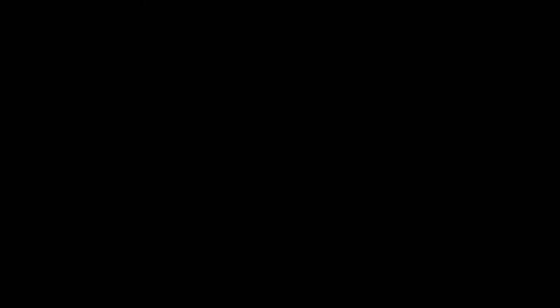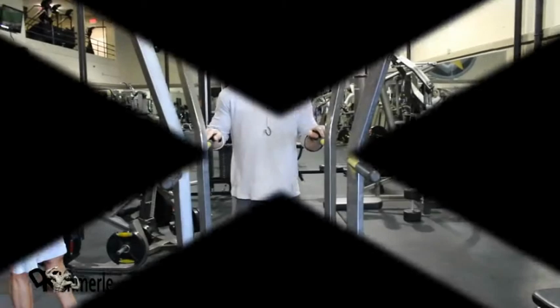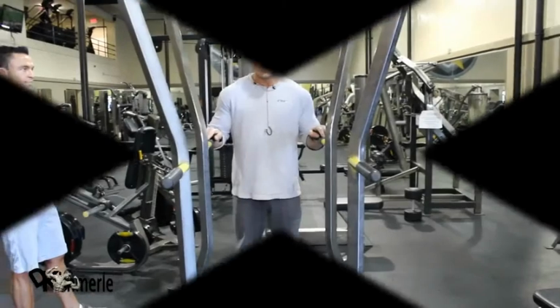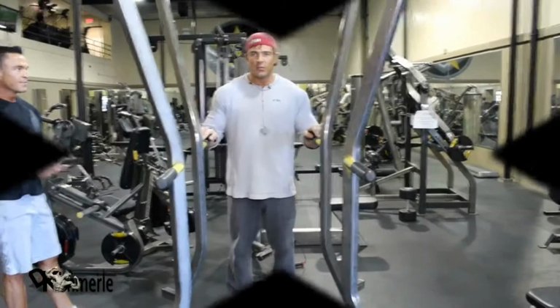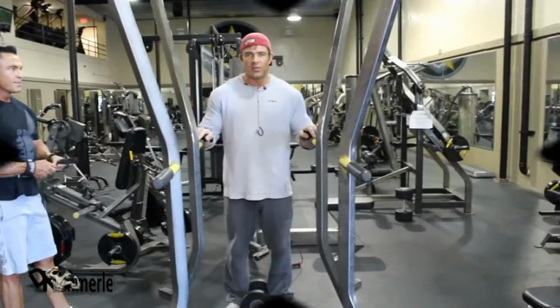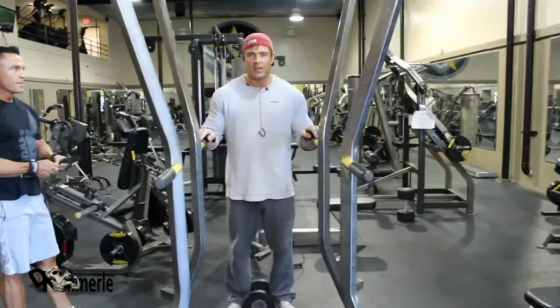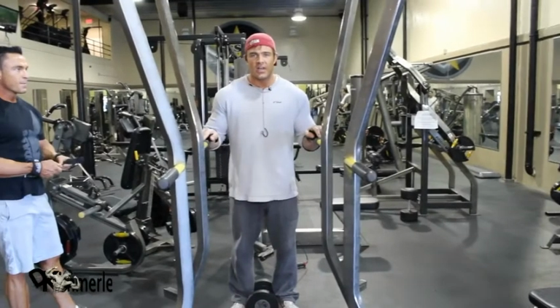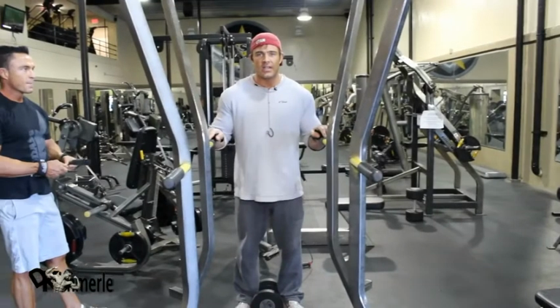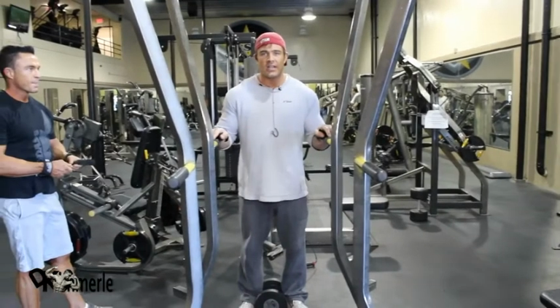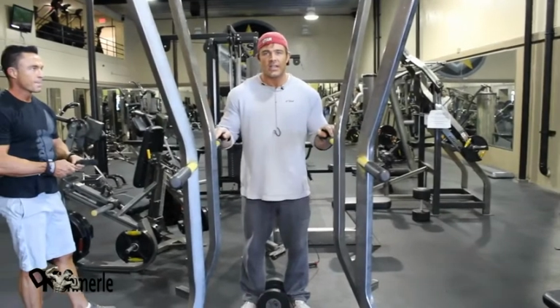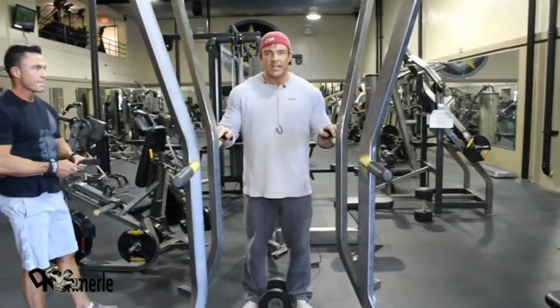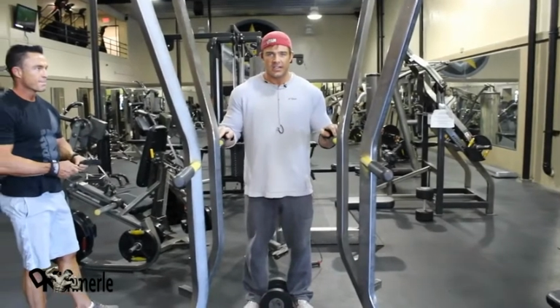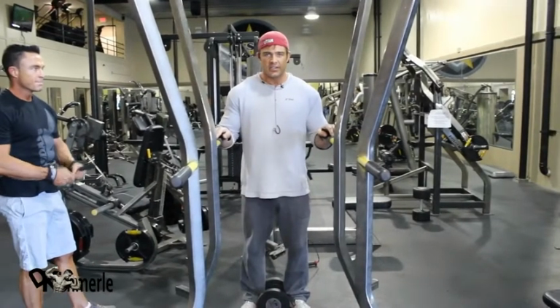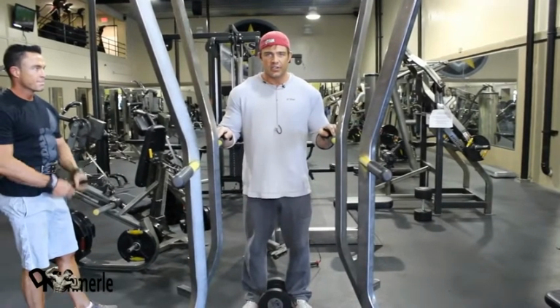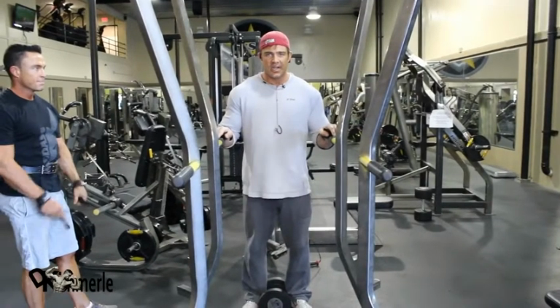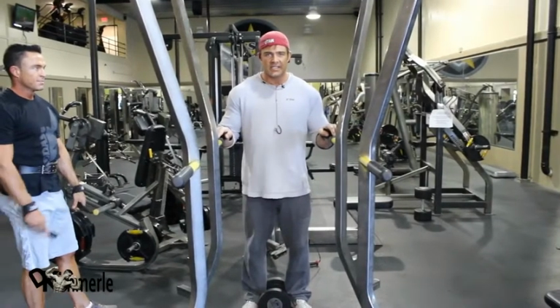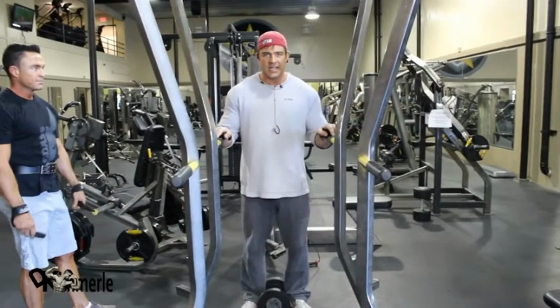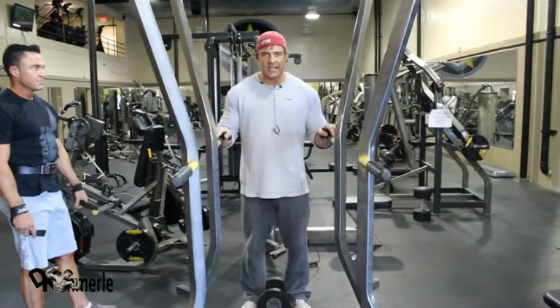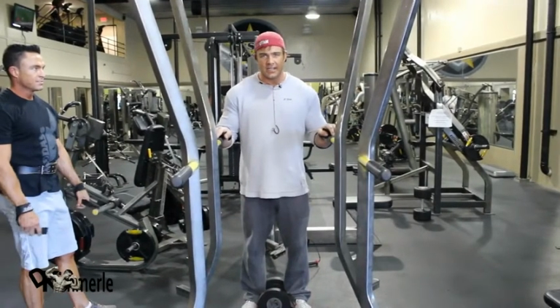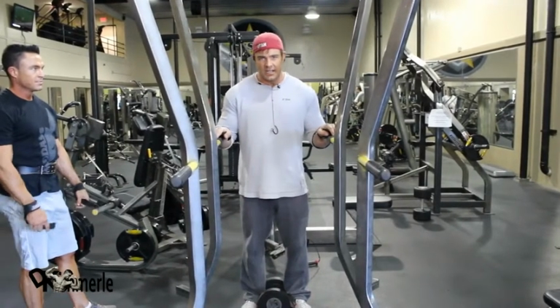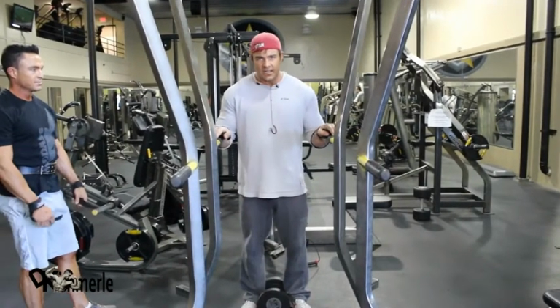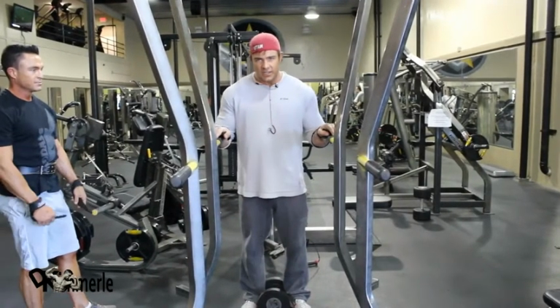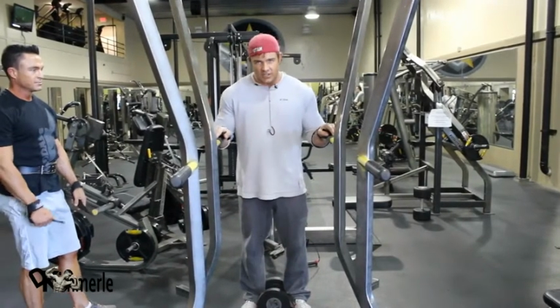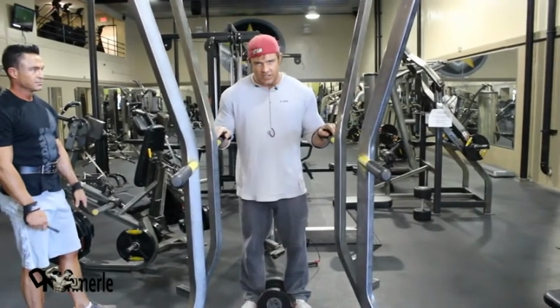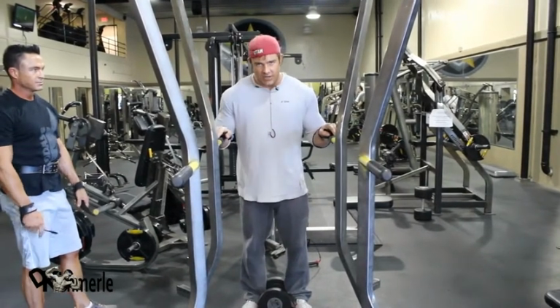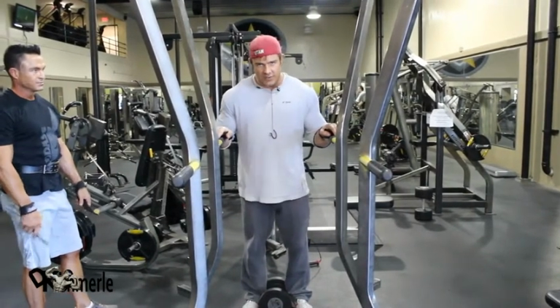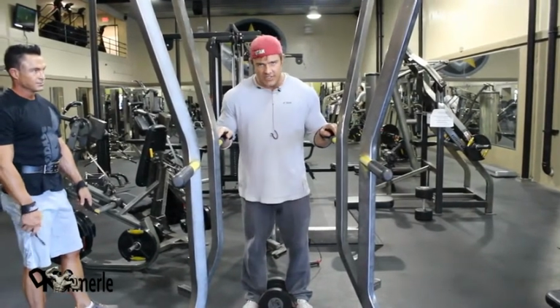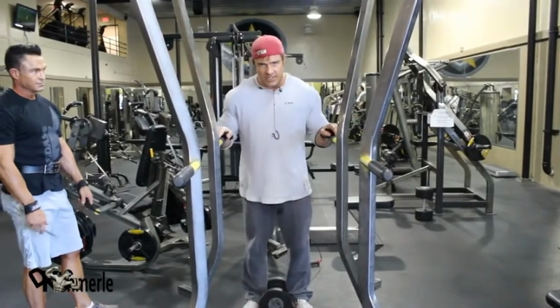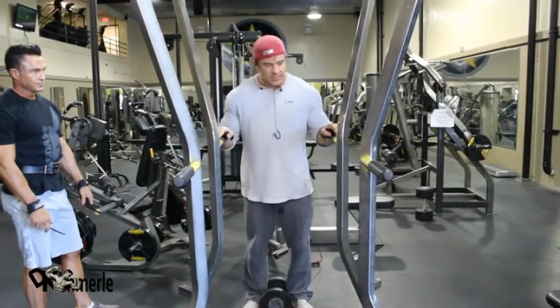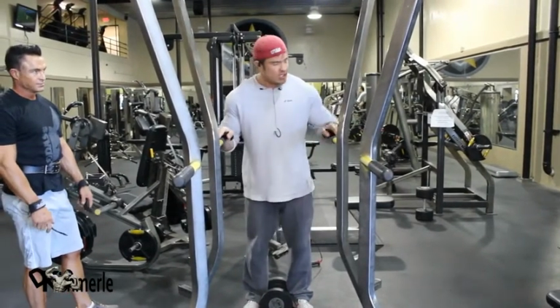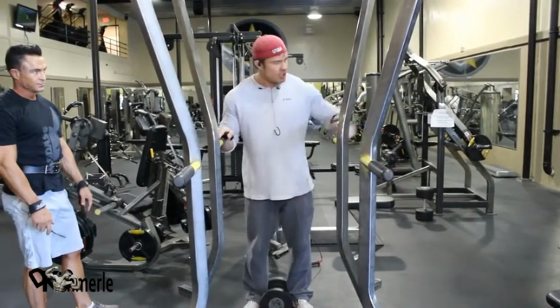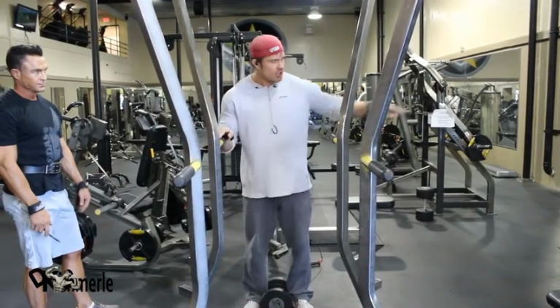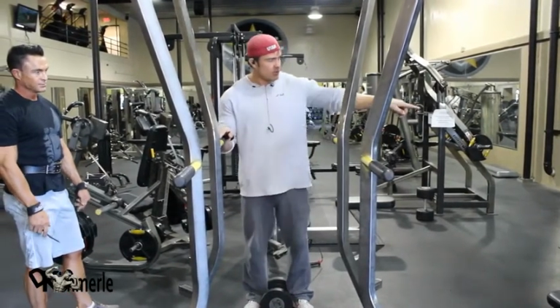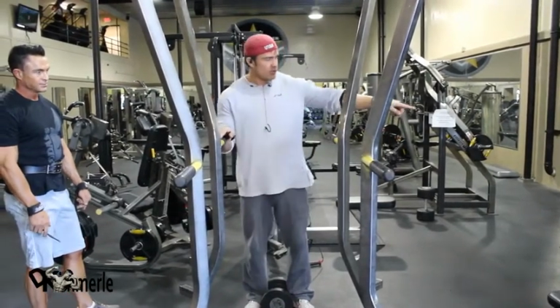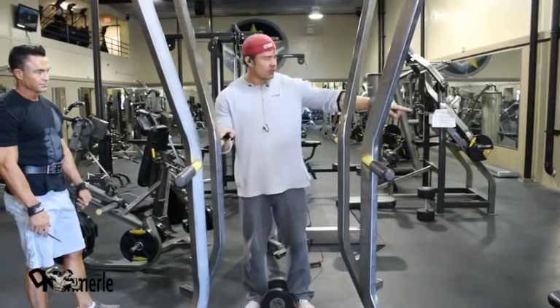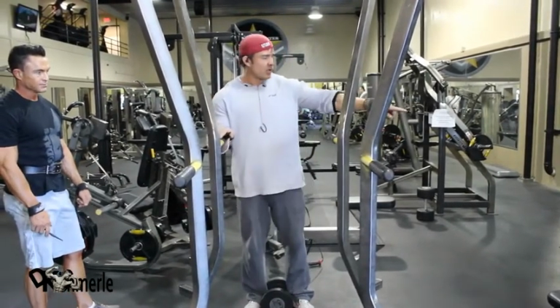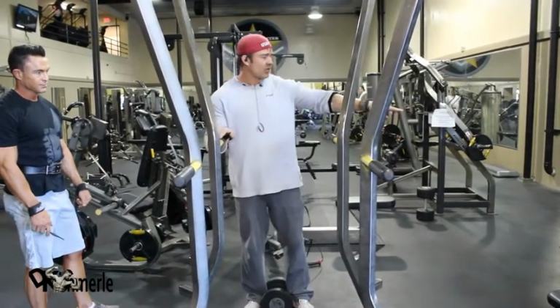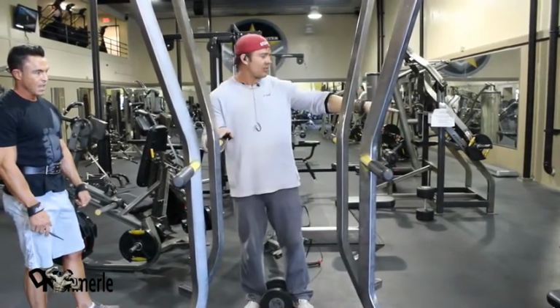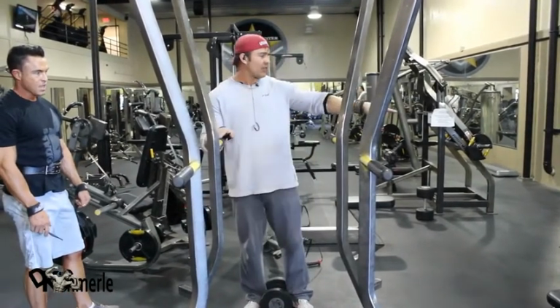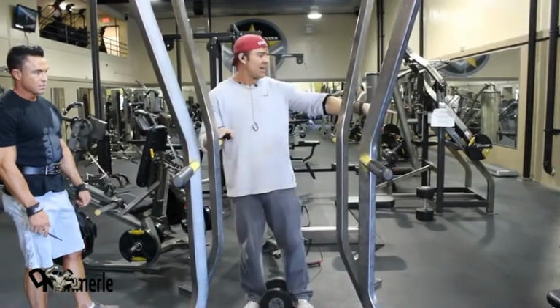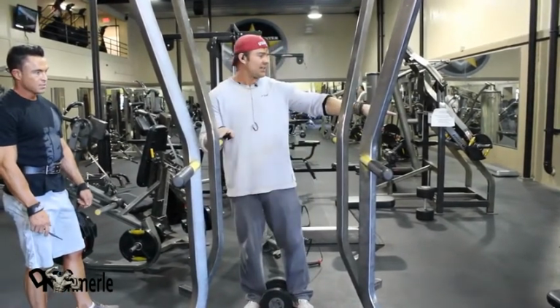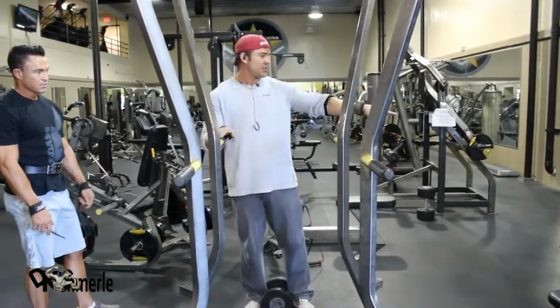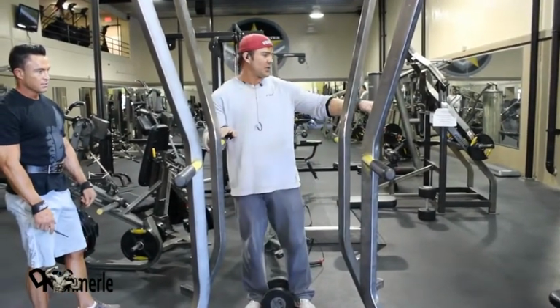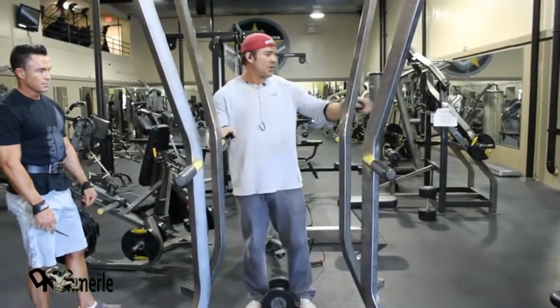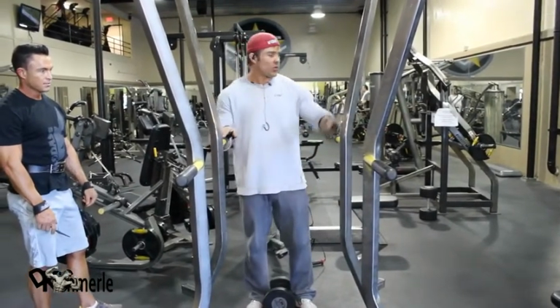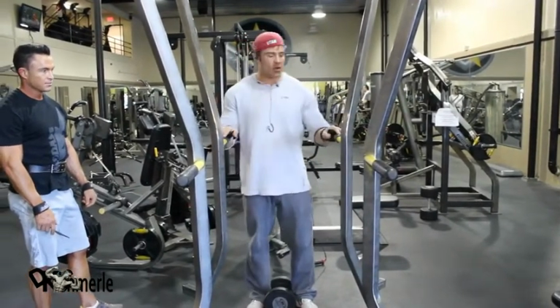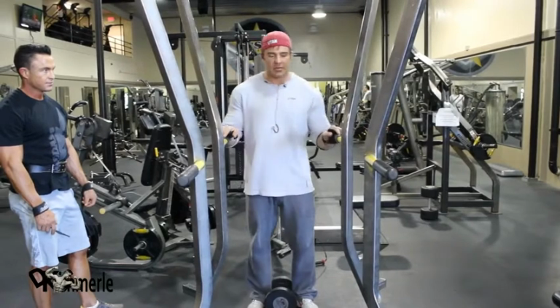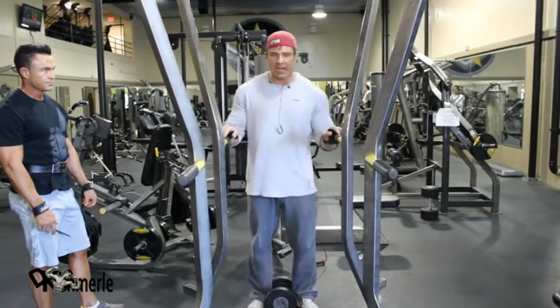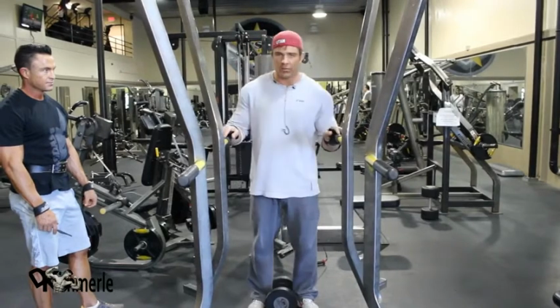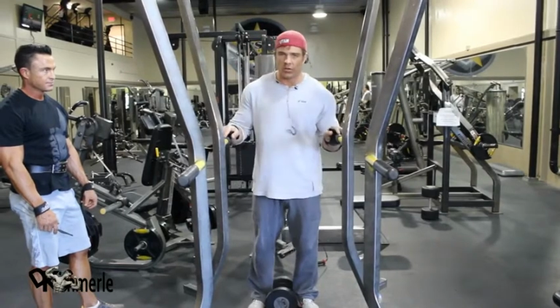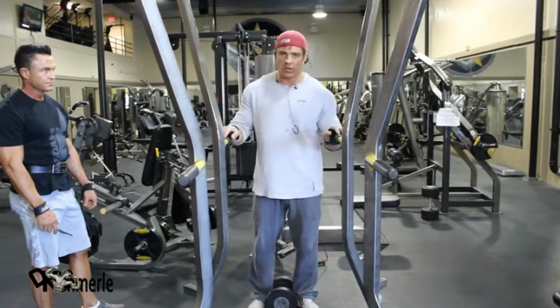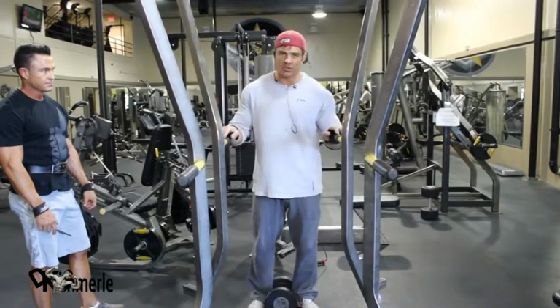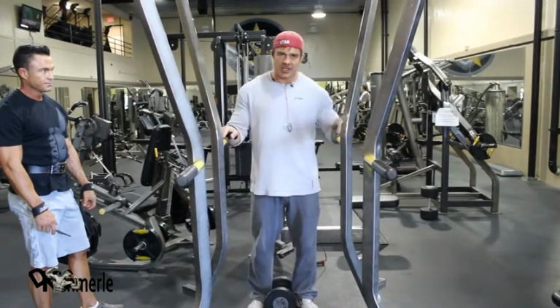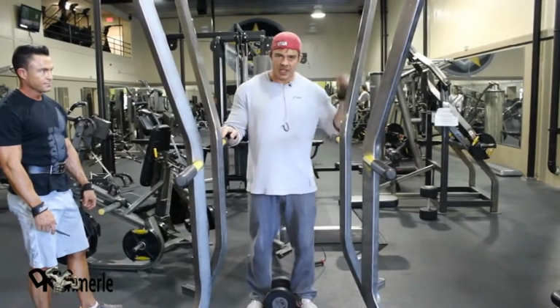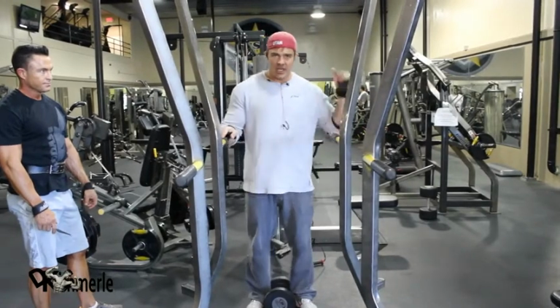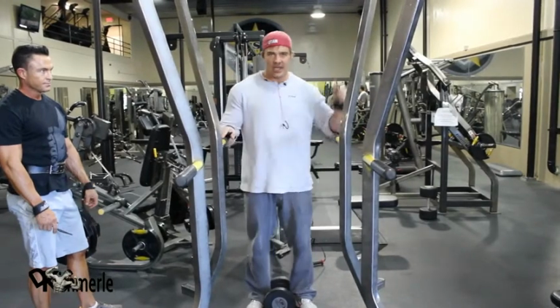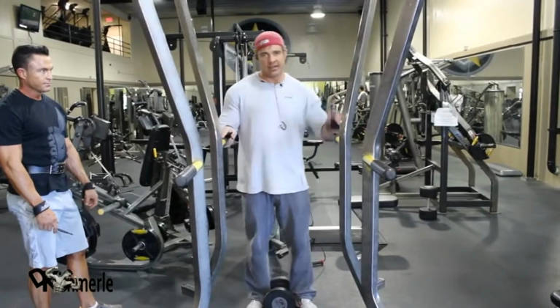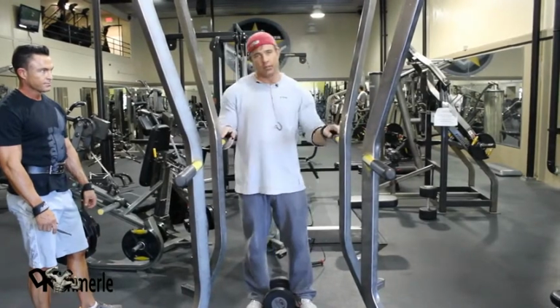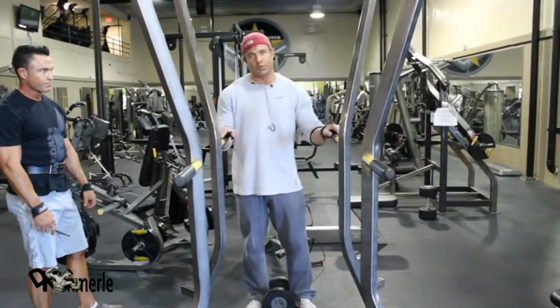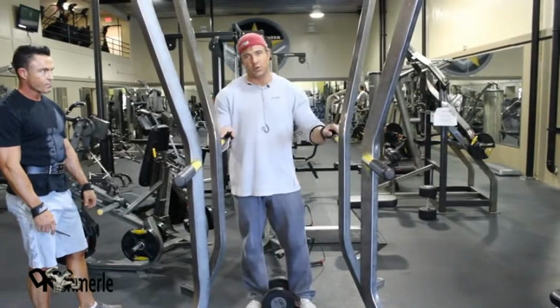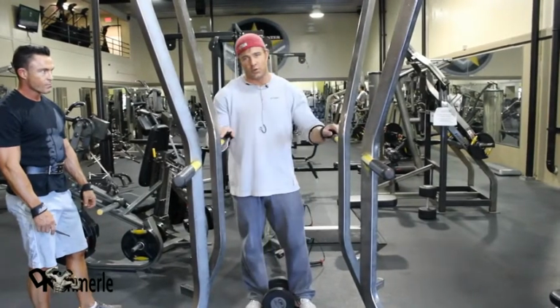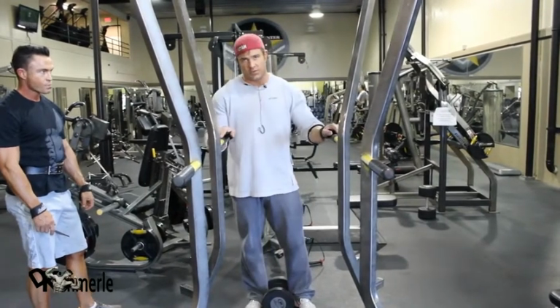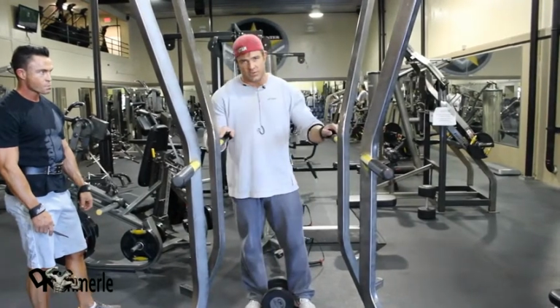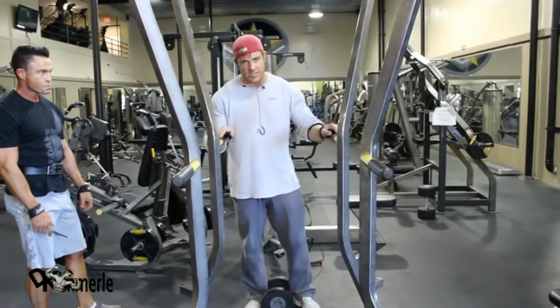Moving on into the tri-set: starting off with dips, going right into one-arm cable rows, and then pullovers.